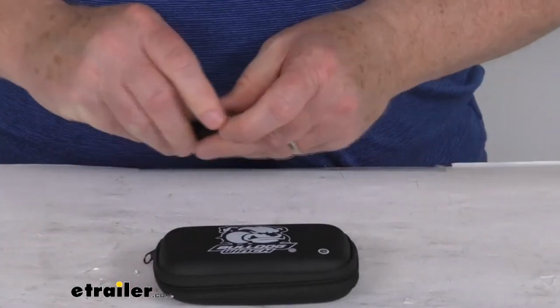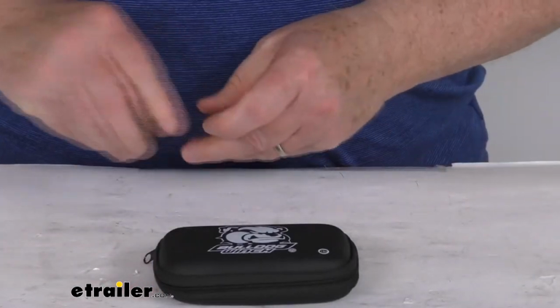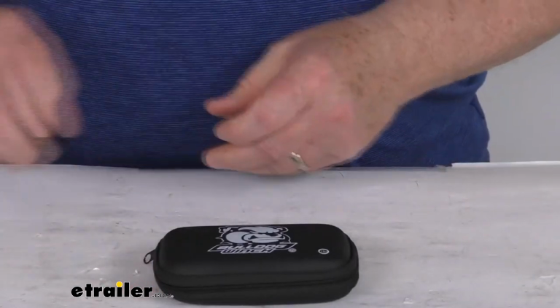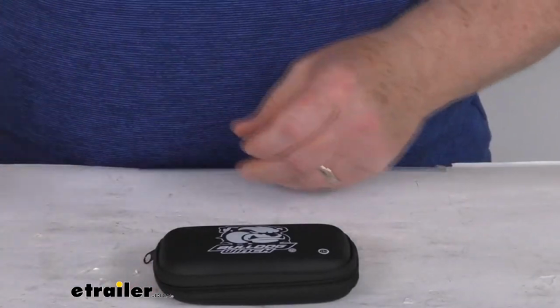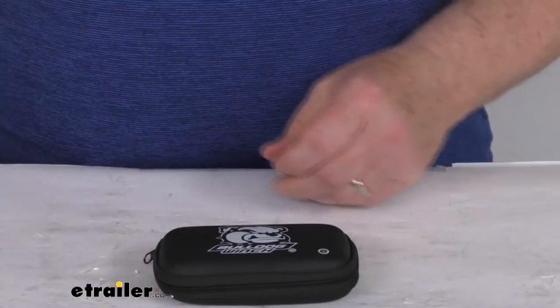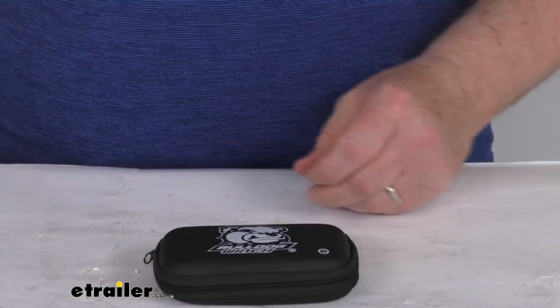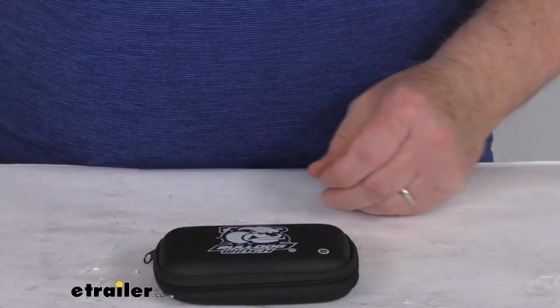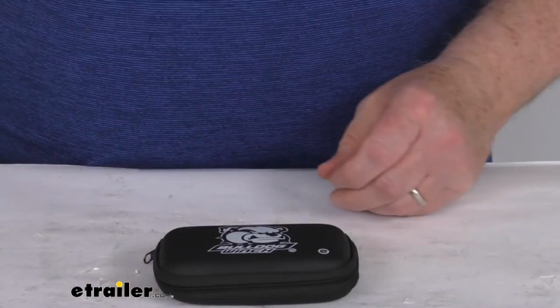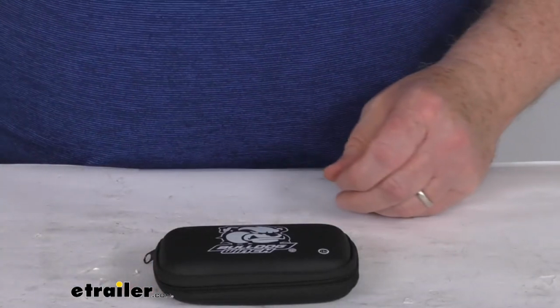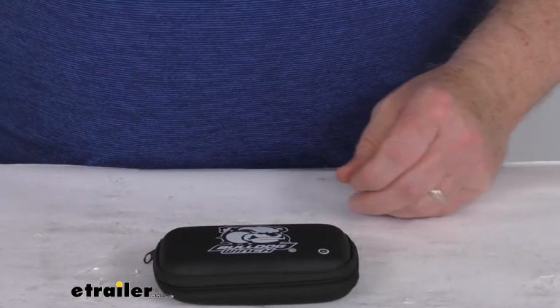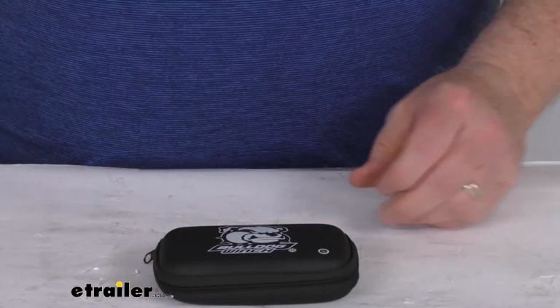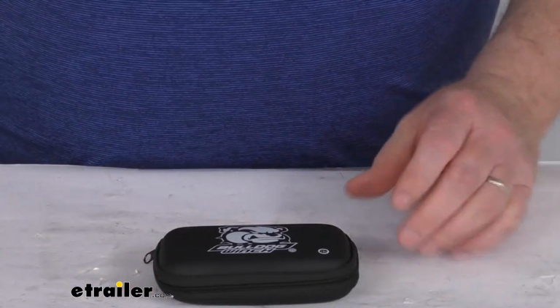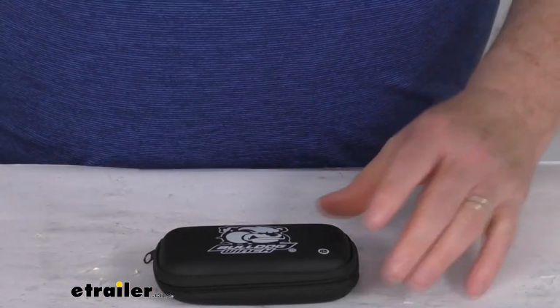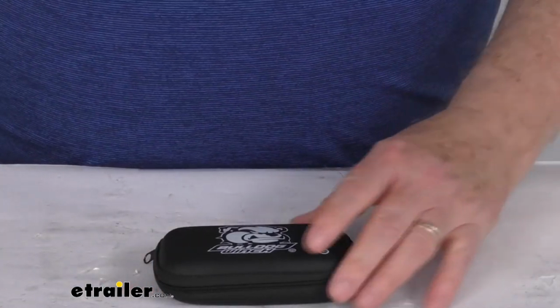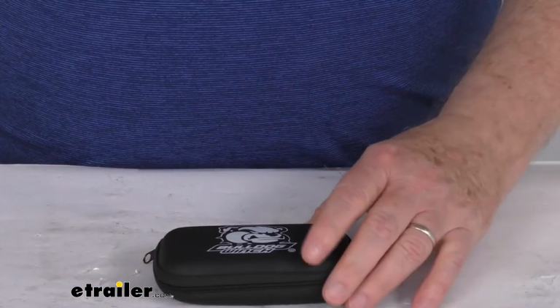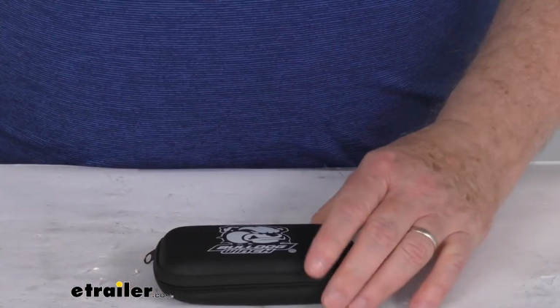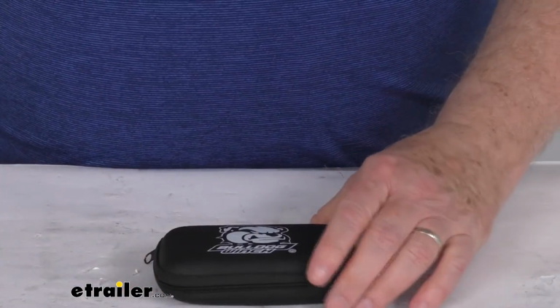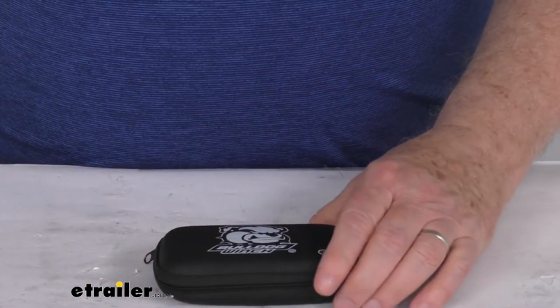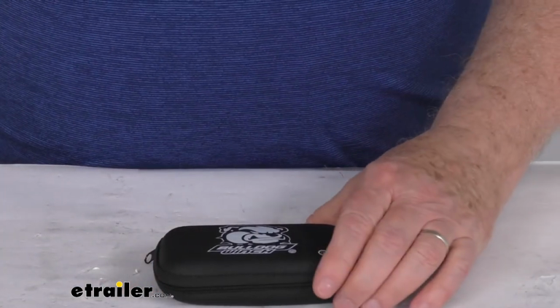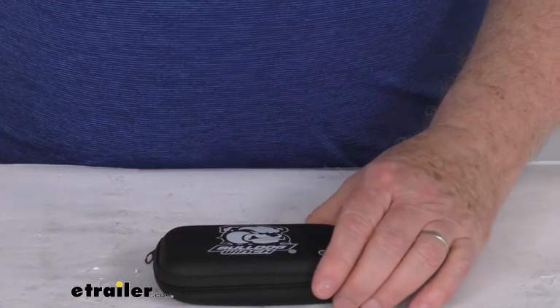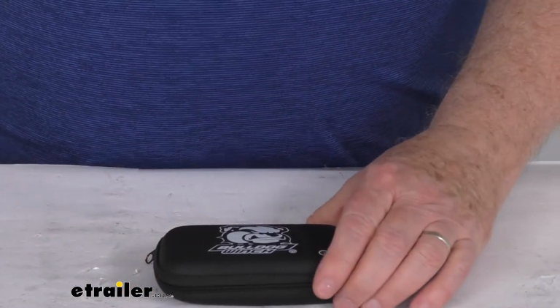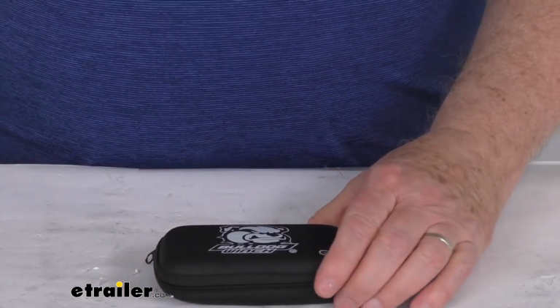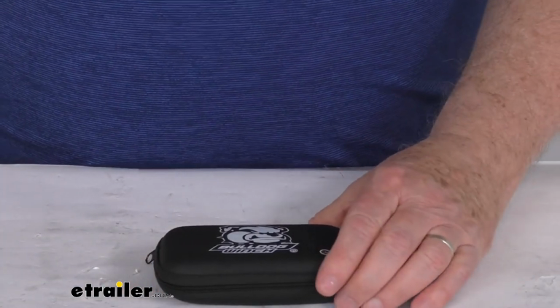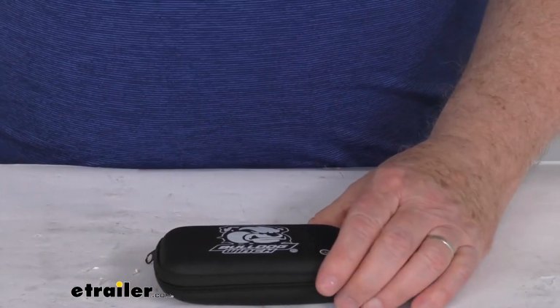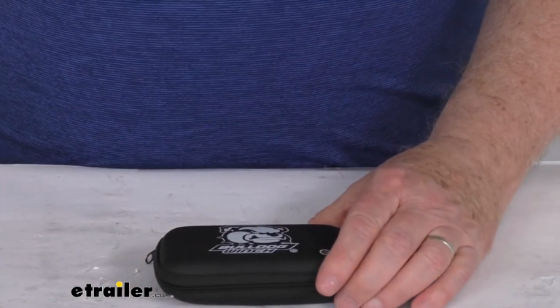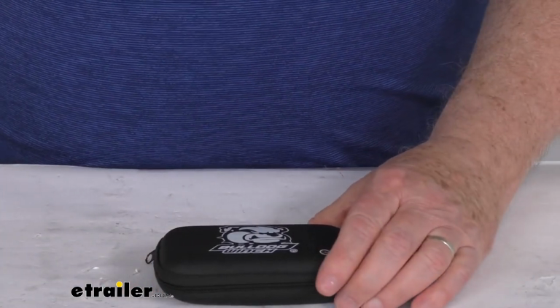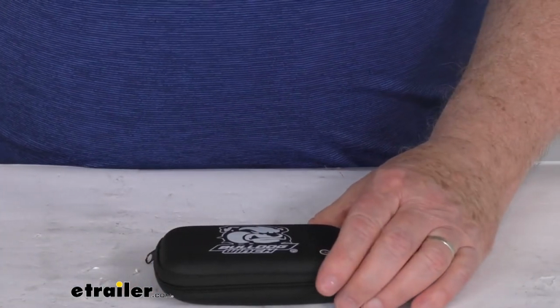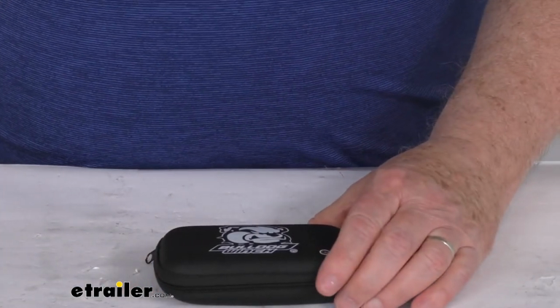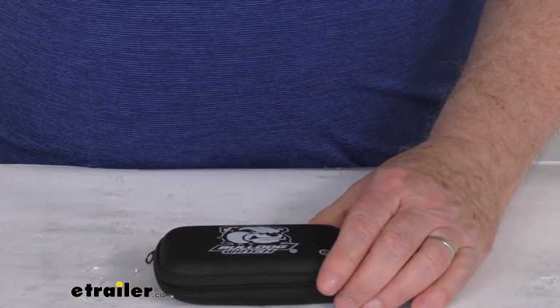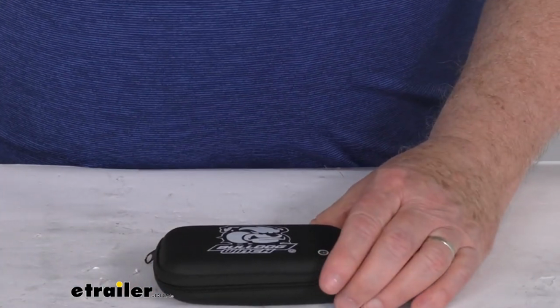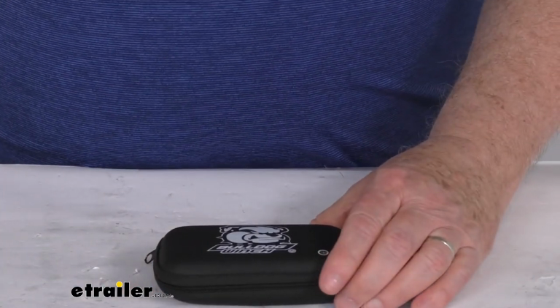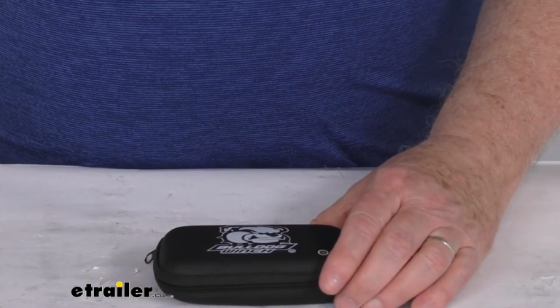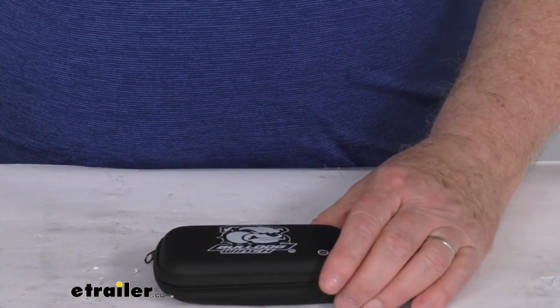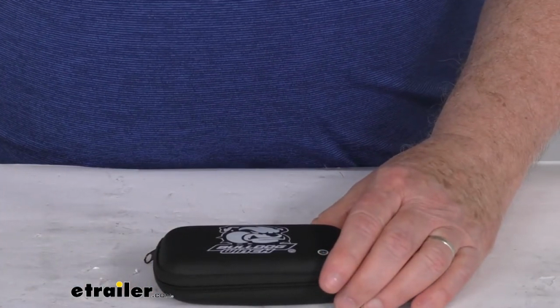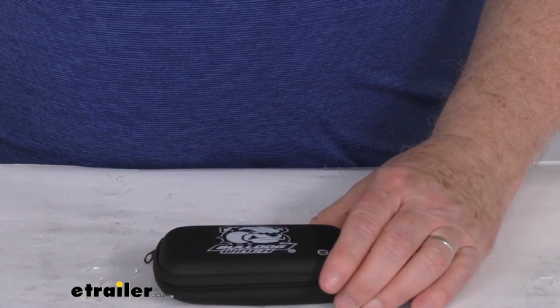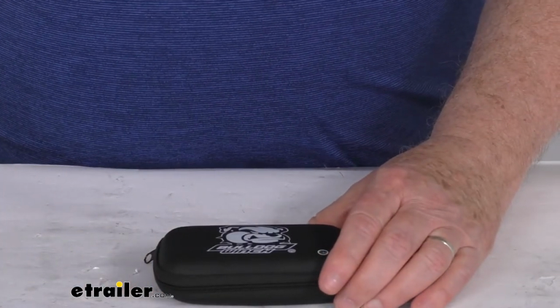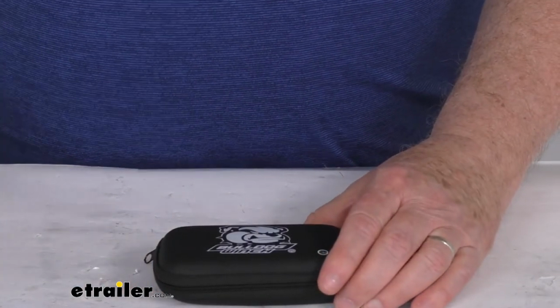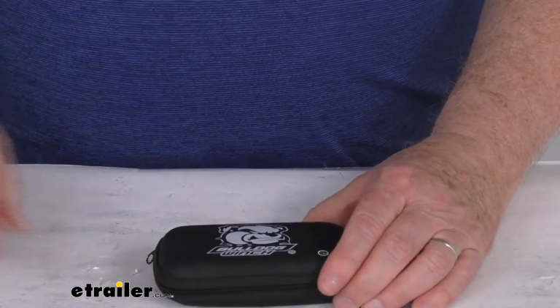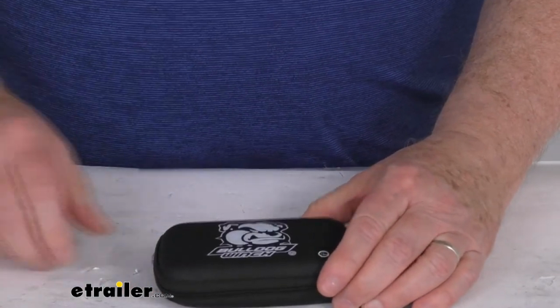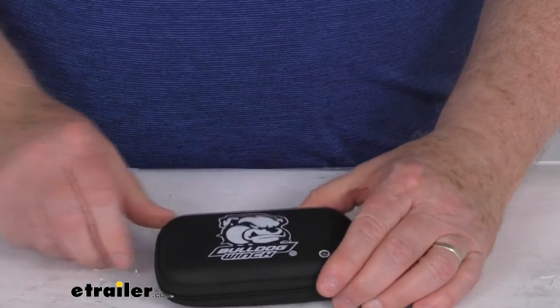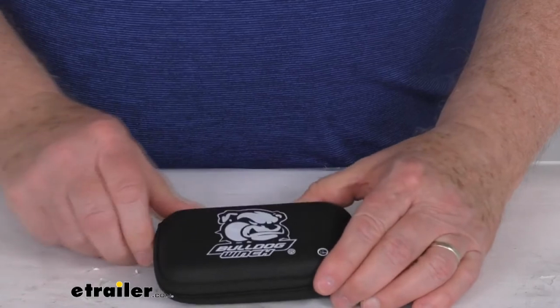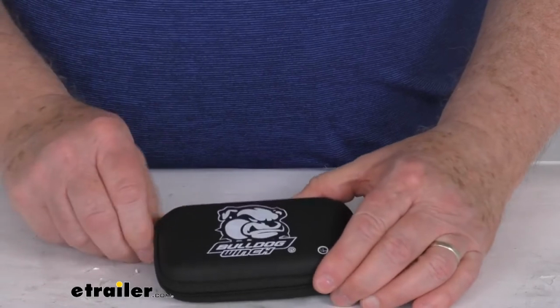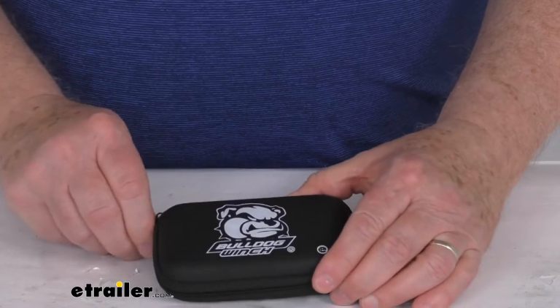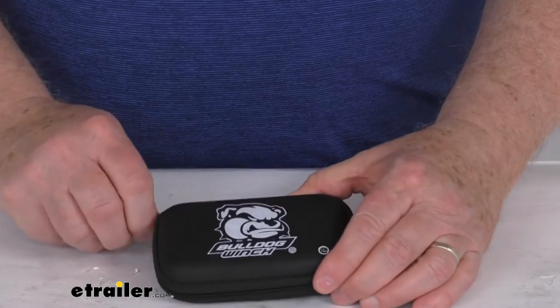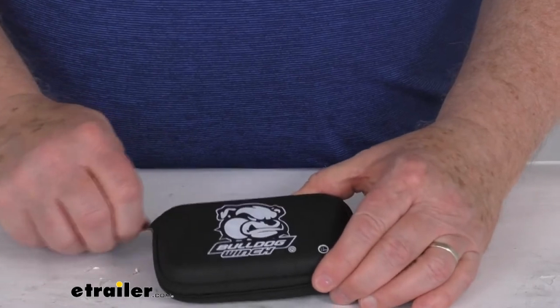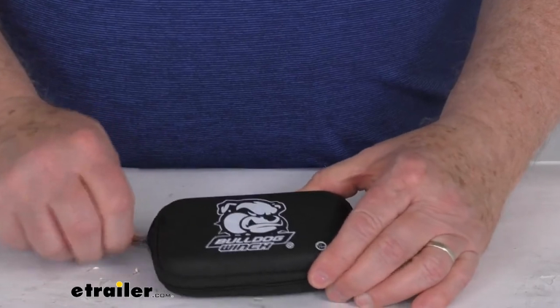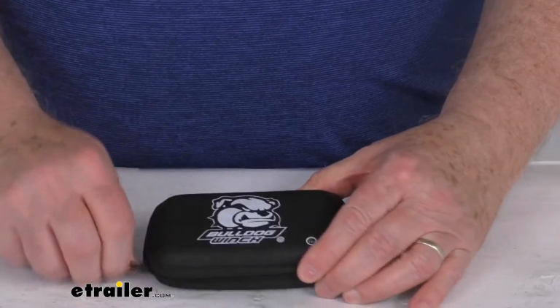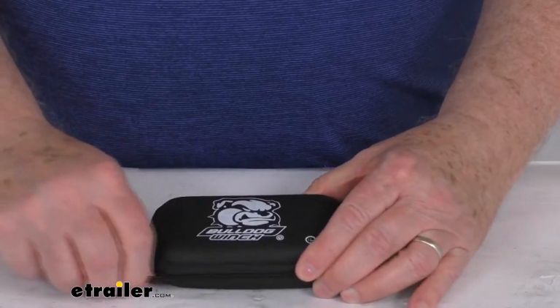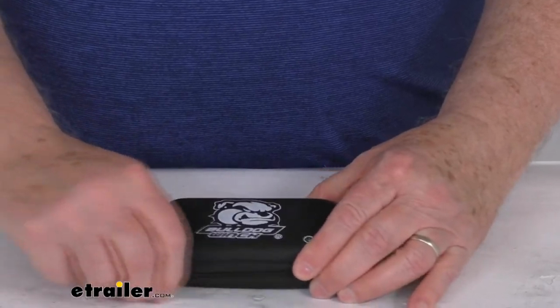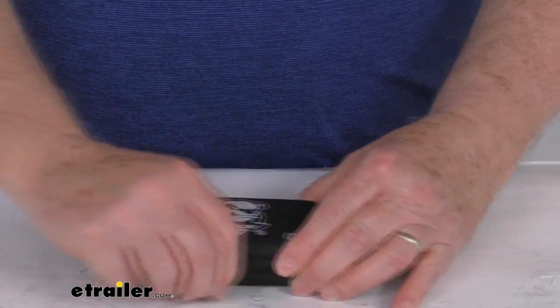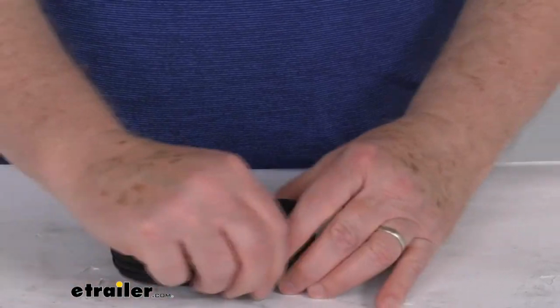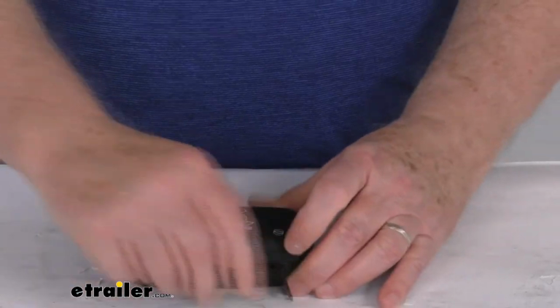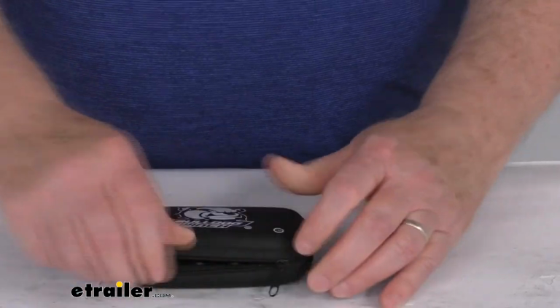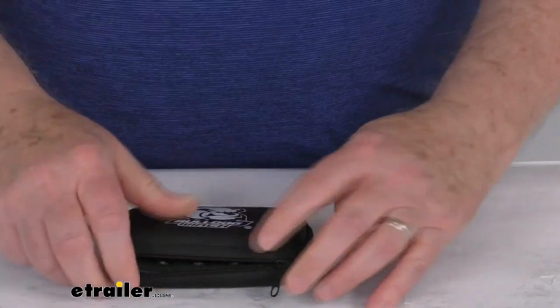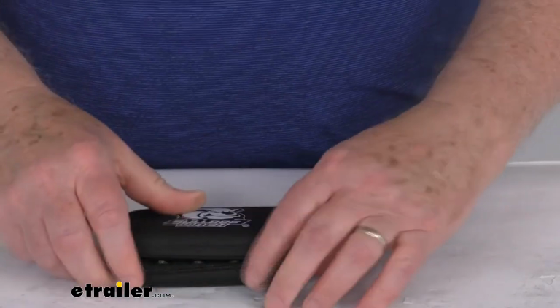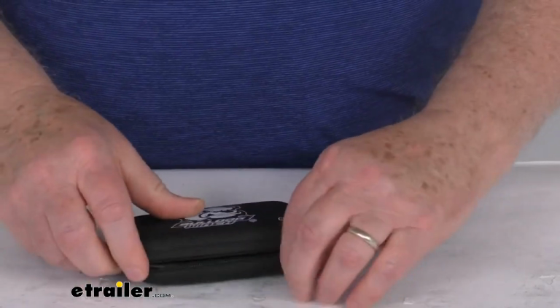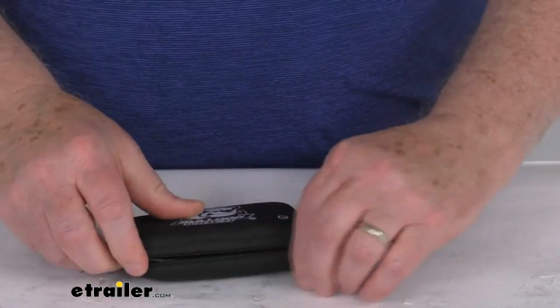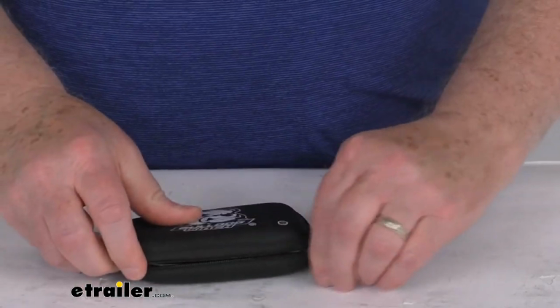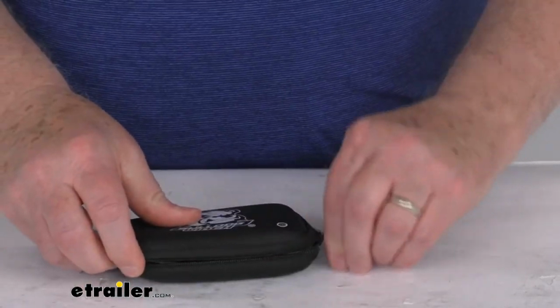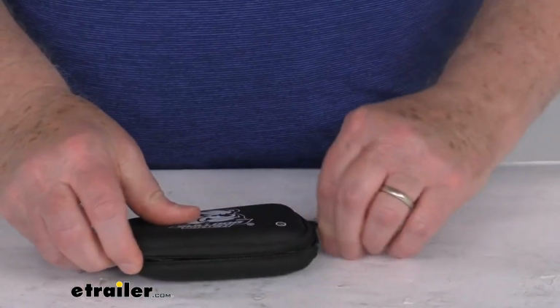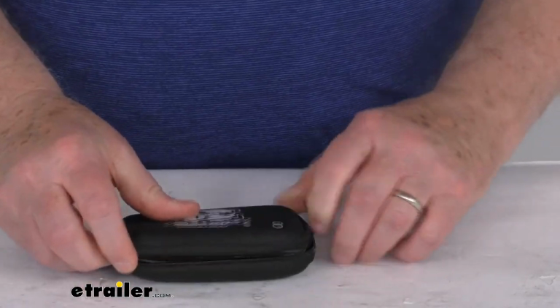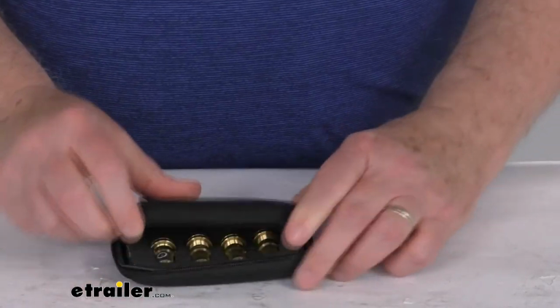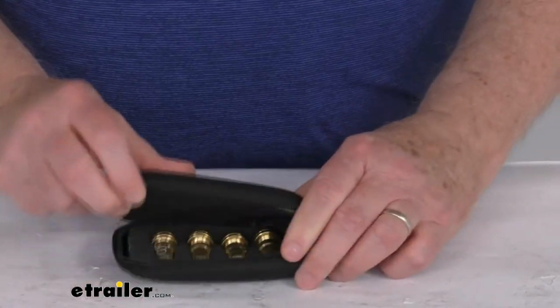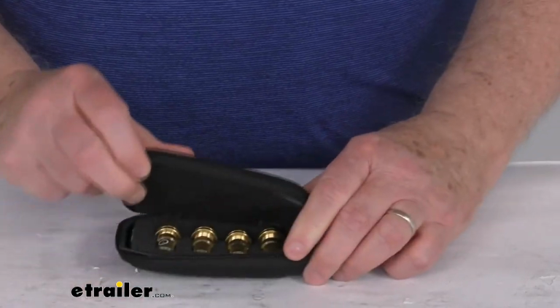That should do it for the review on the Bulldog Winch Automatic Tire Deflators for a quantity of four.